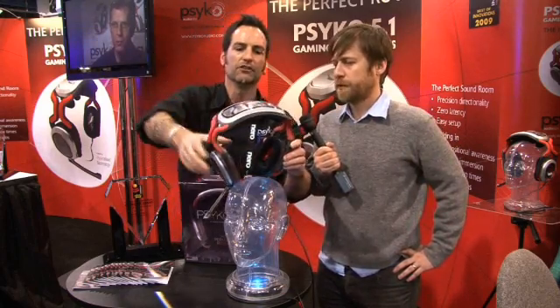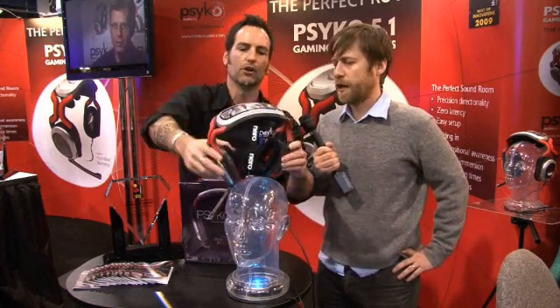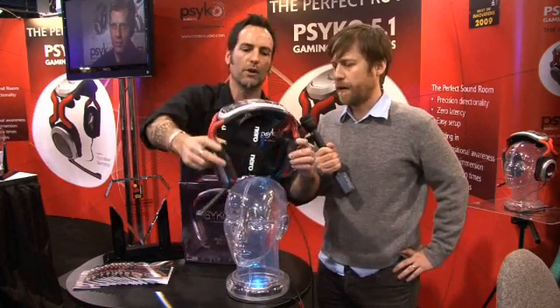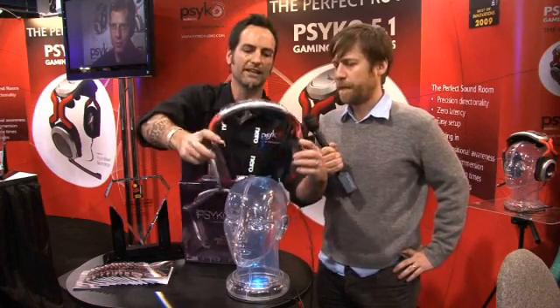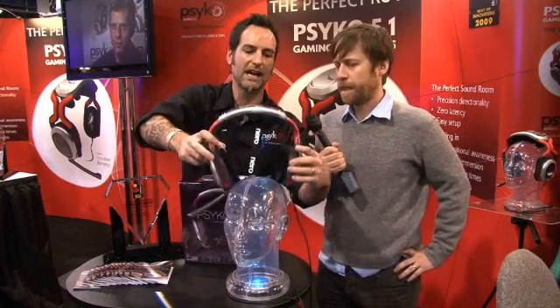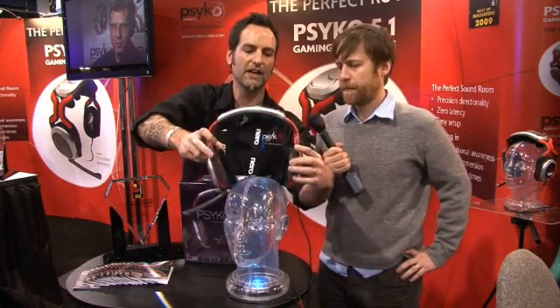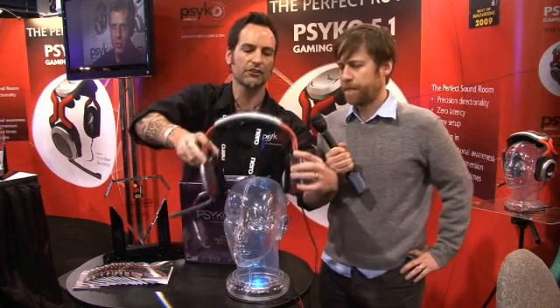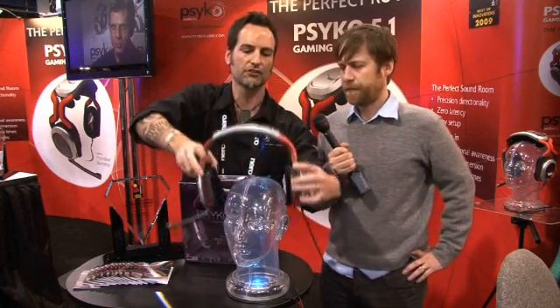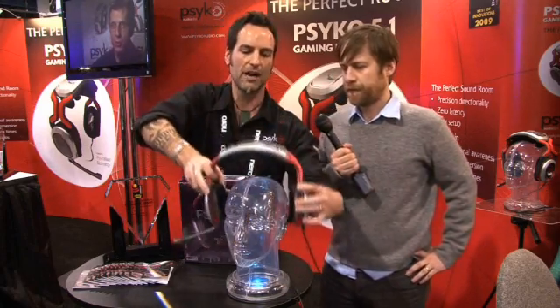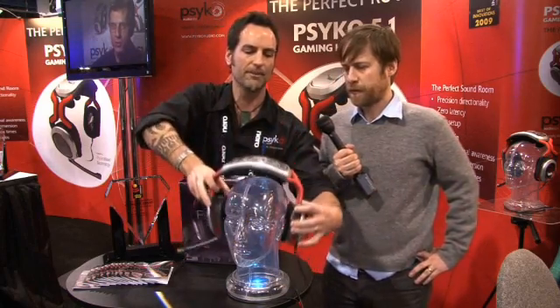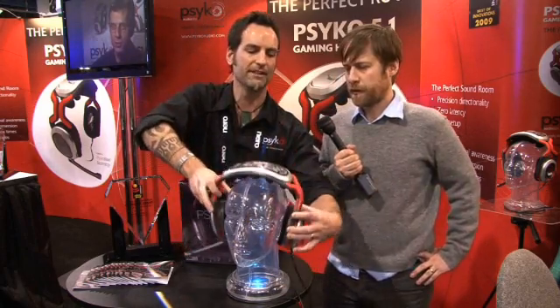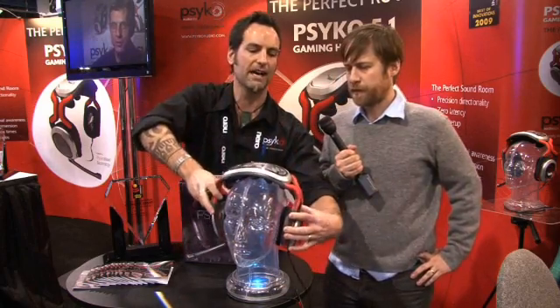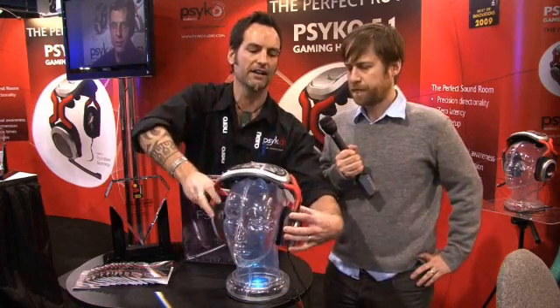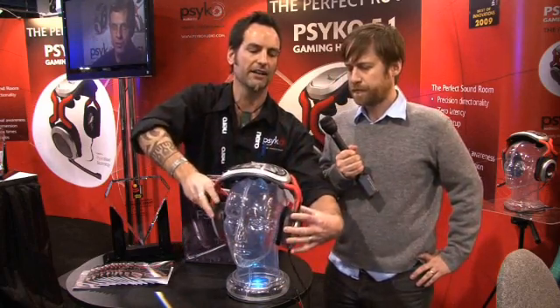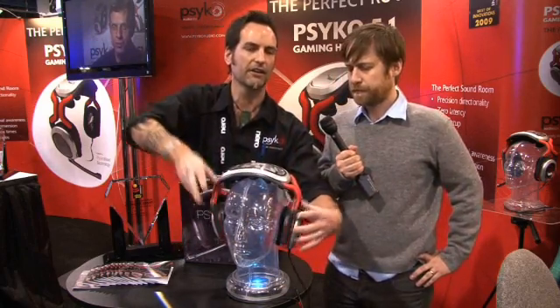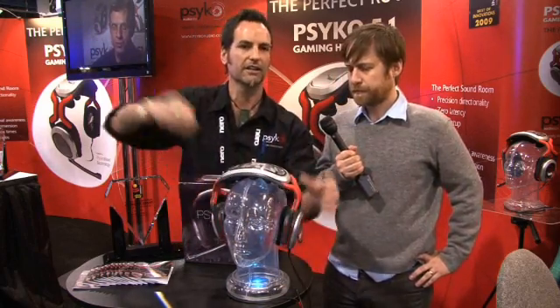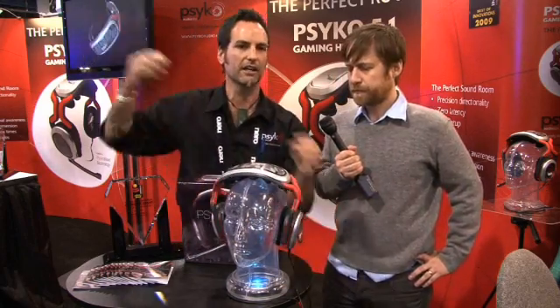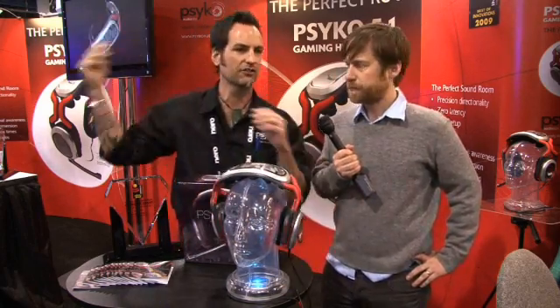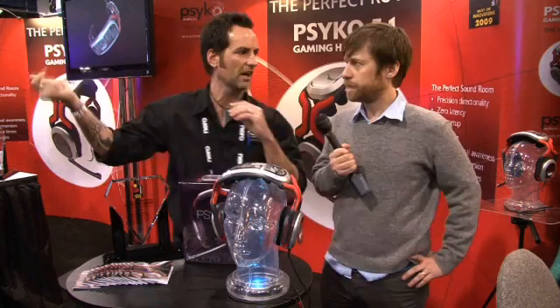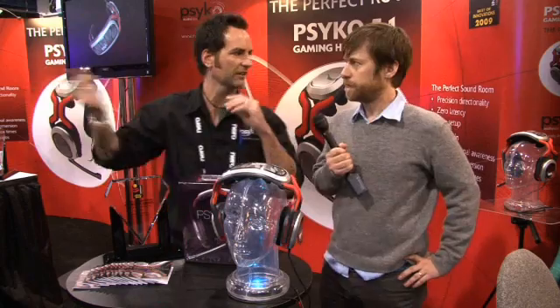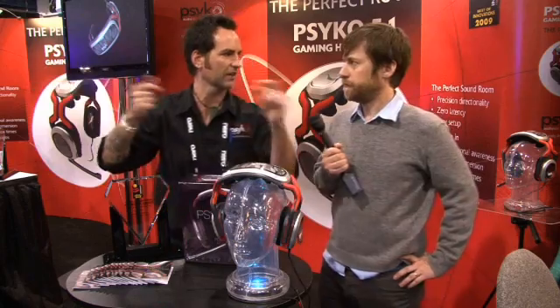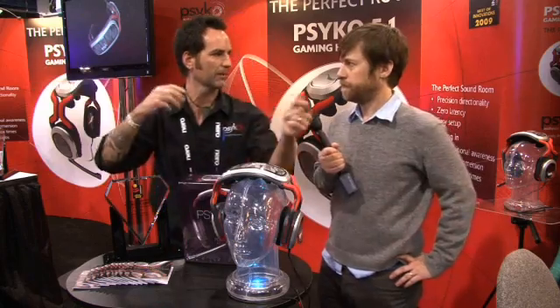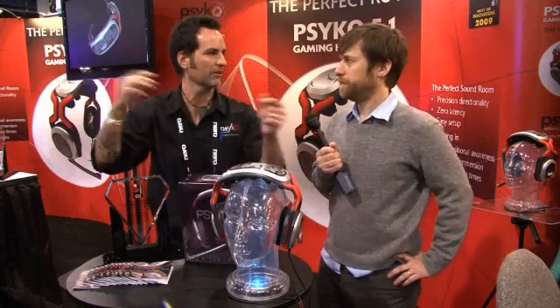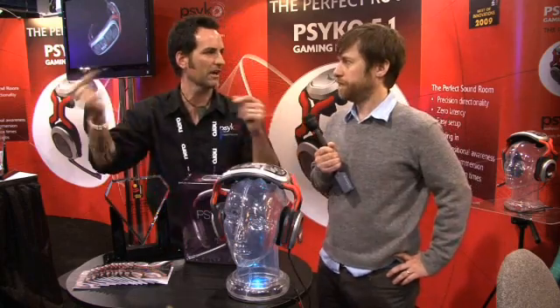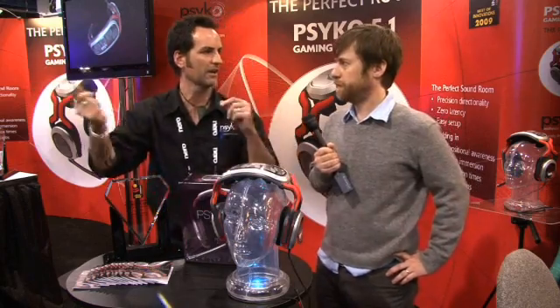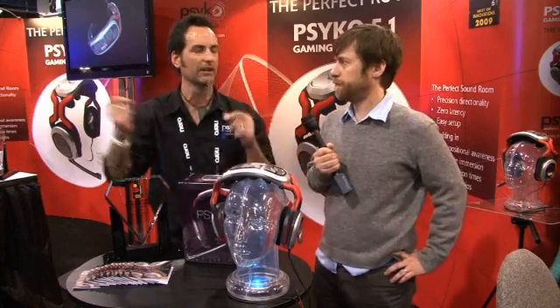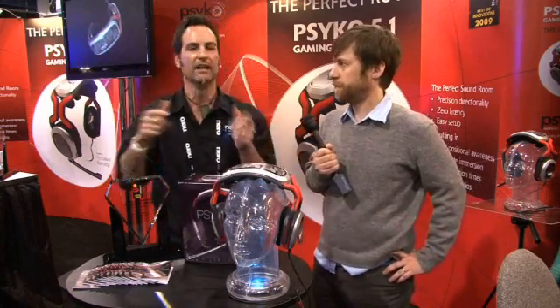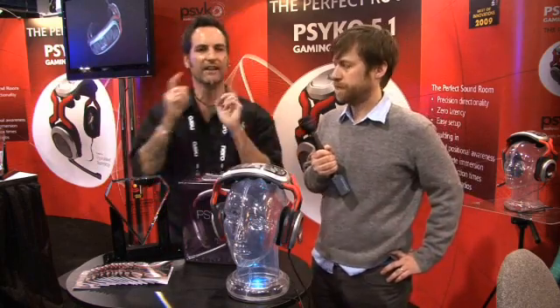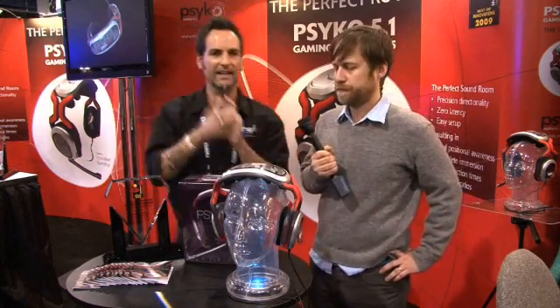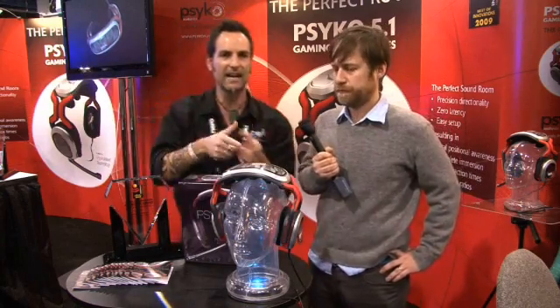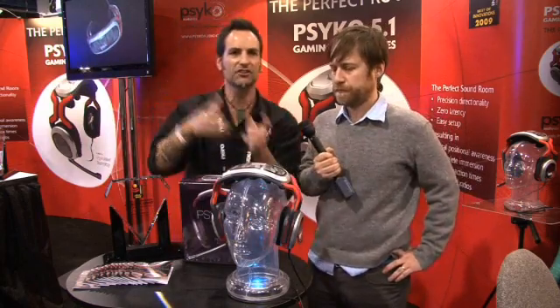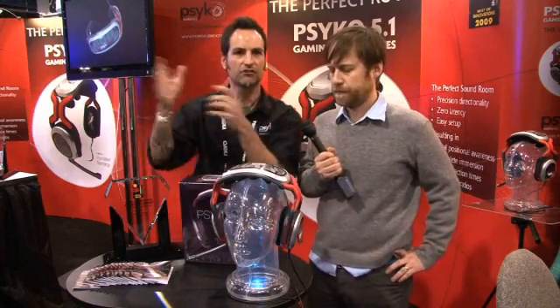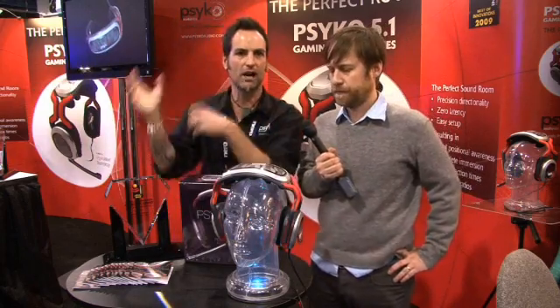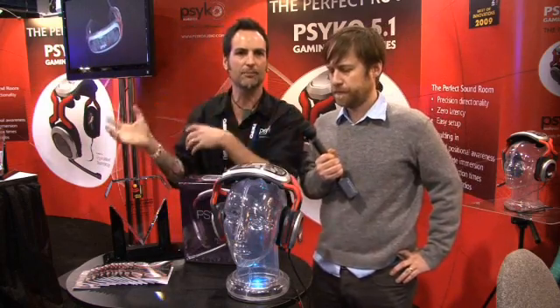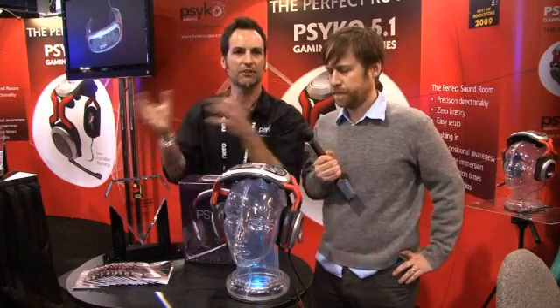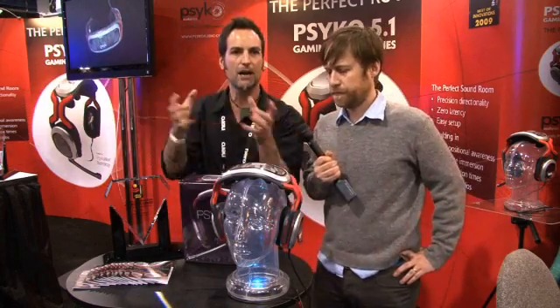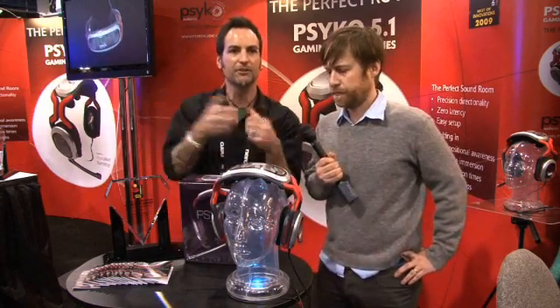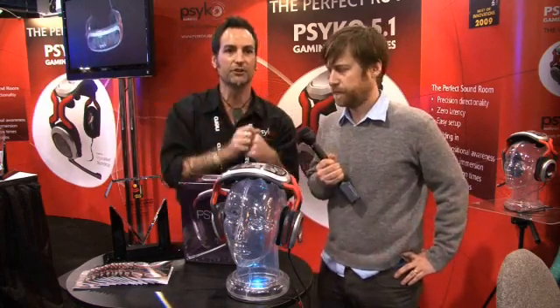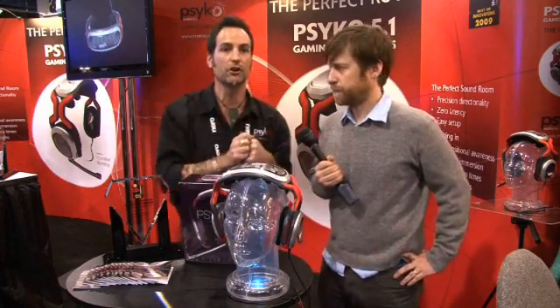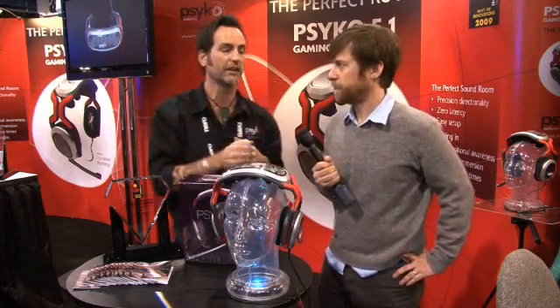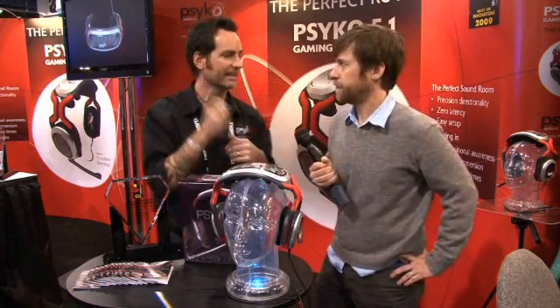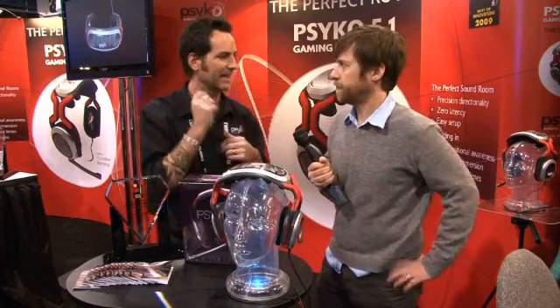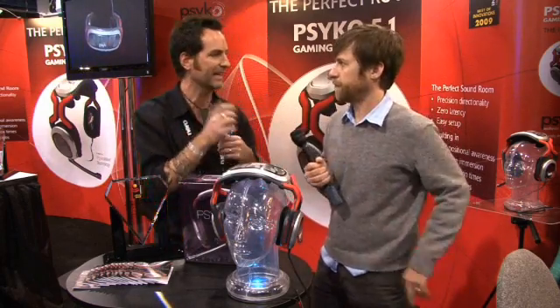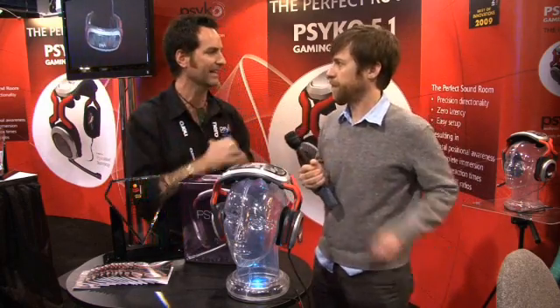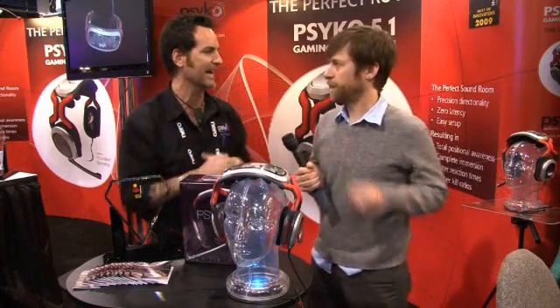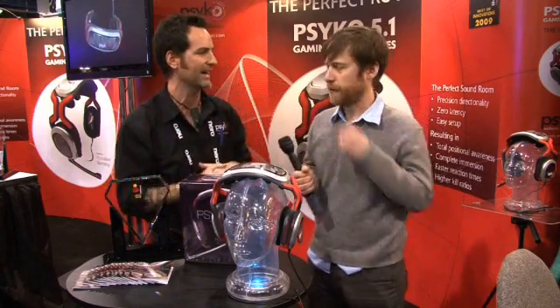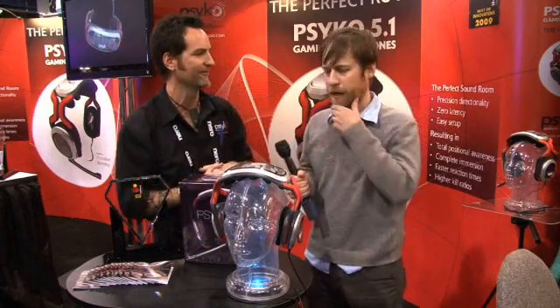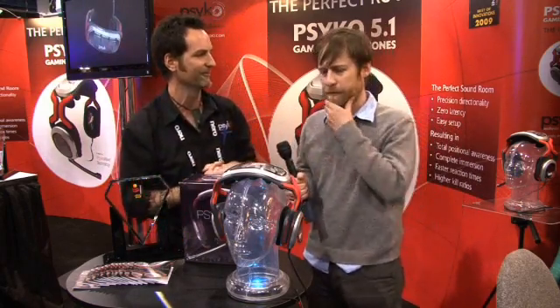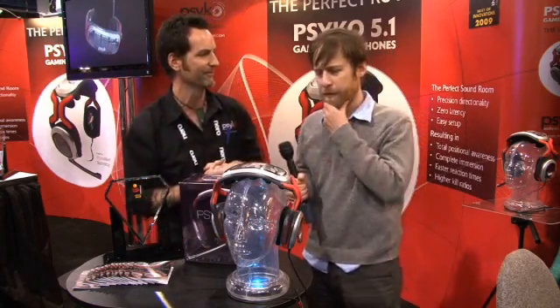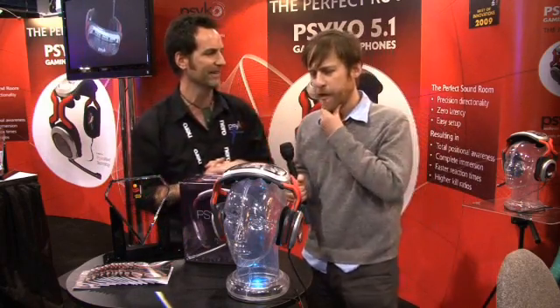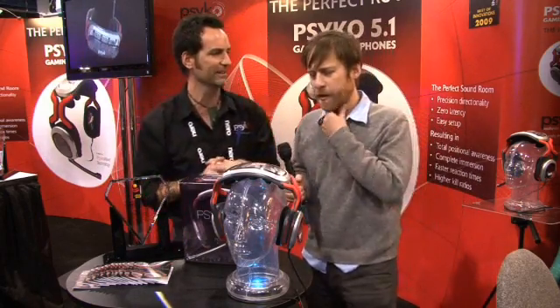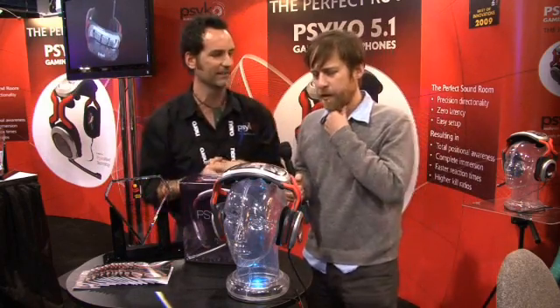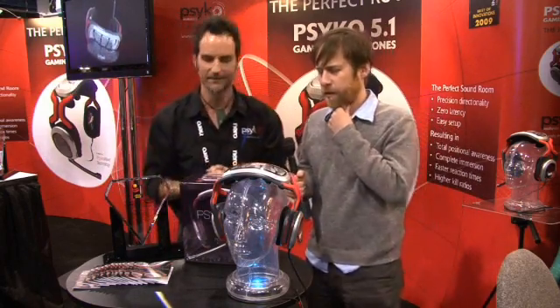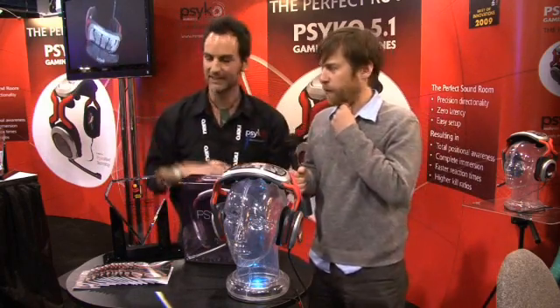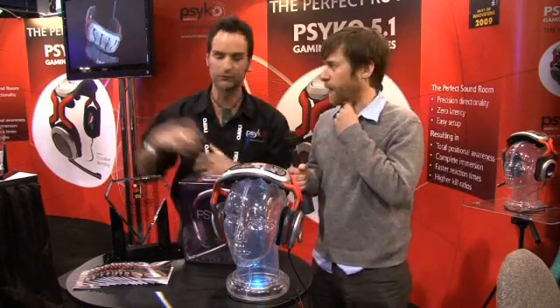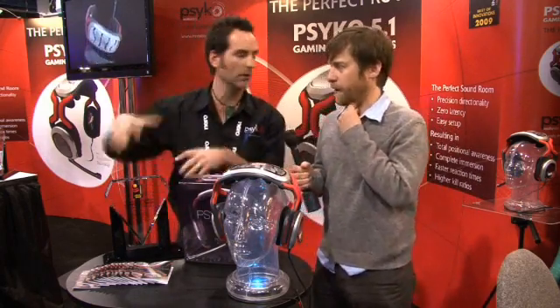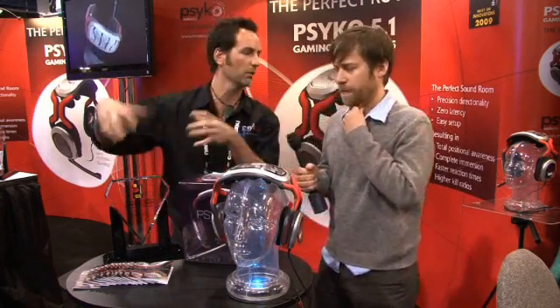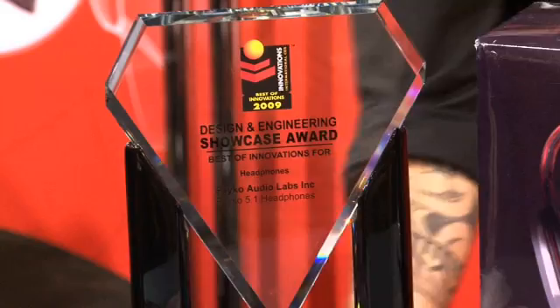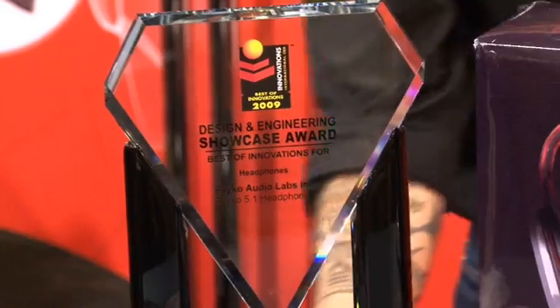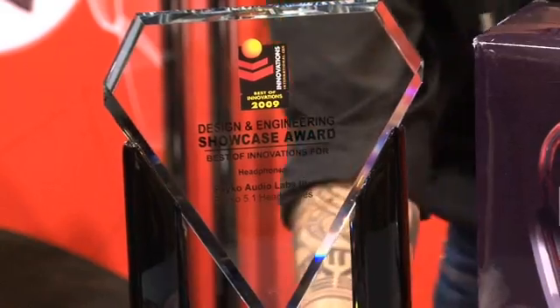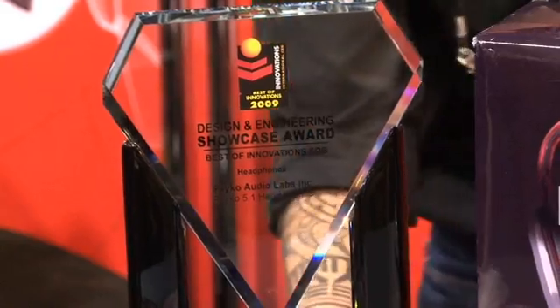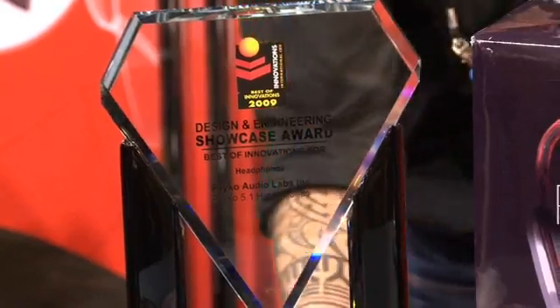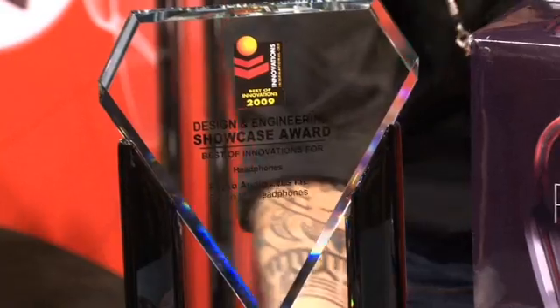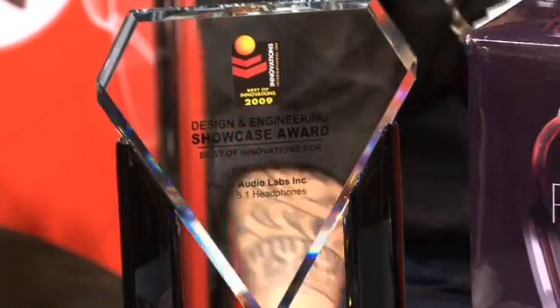So when guys are dropping down and hearing gunshots coming around, they could actually drop, stop and turn, and get that guy. That's why we won the Innovations Award.